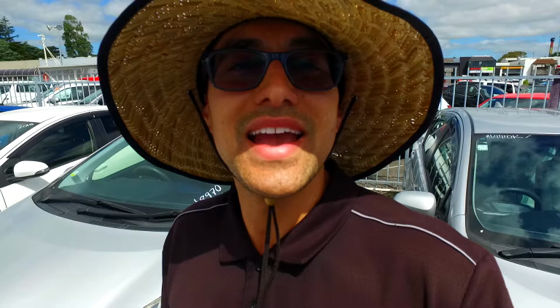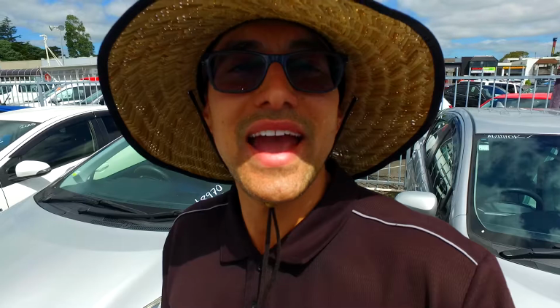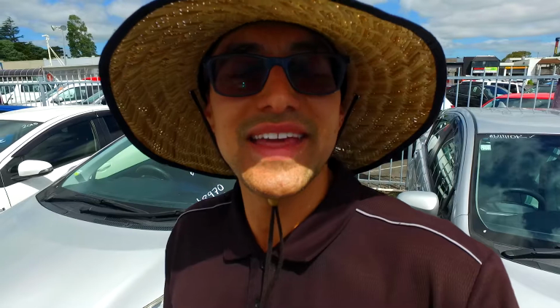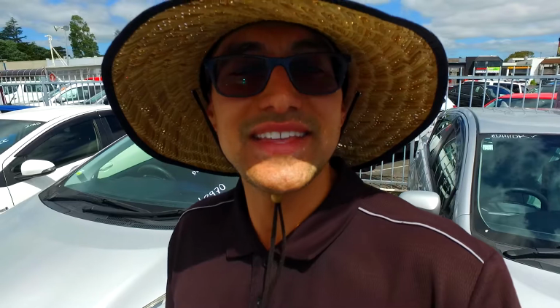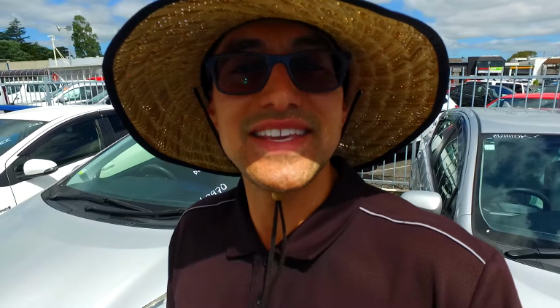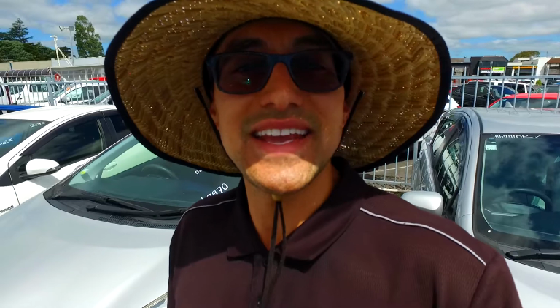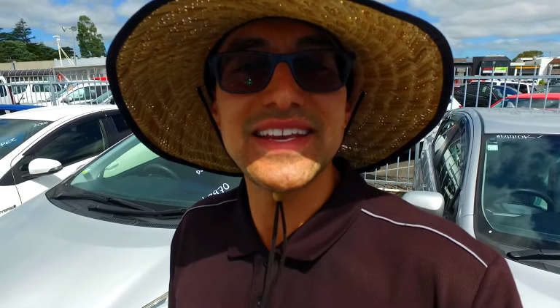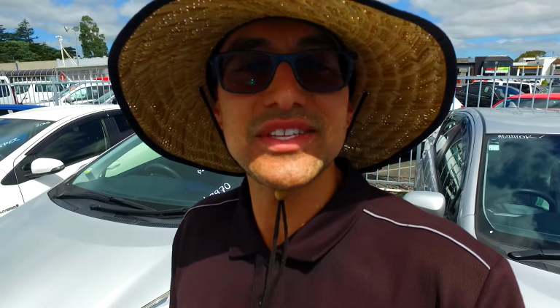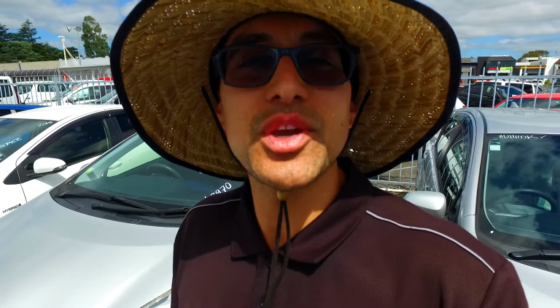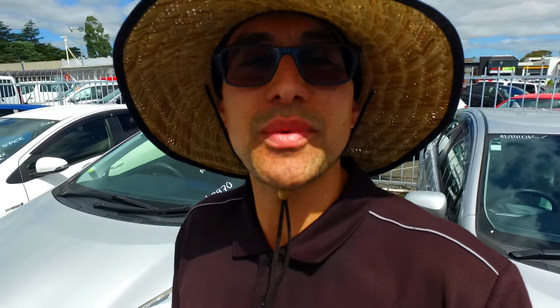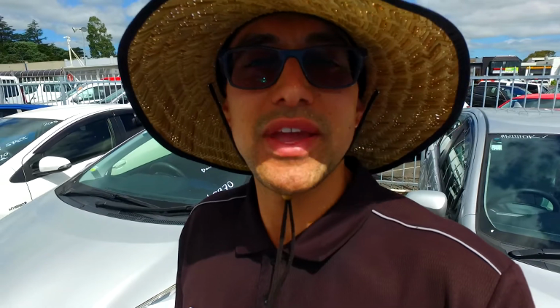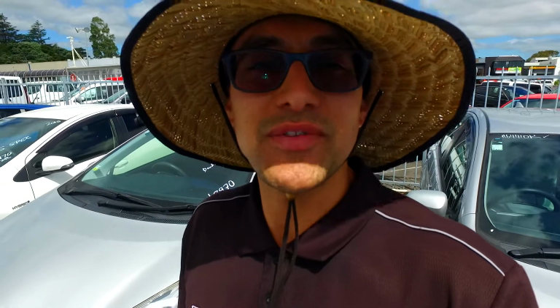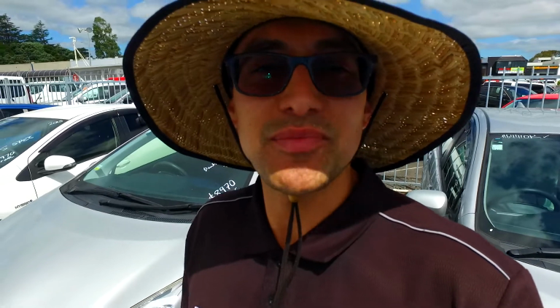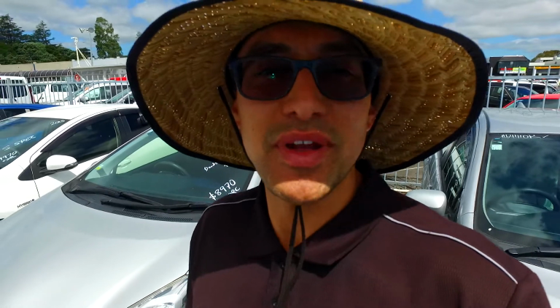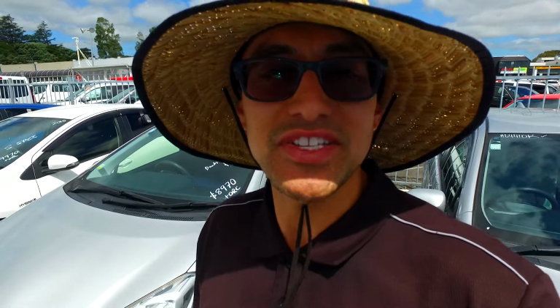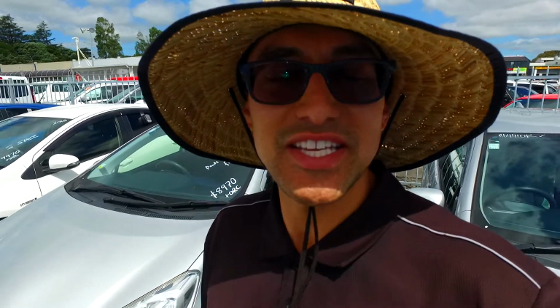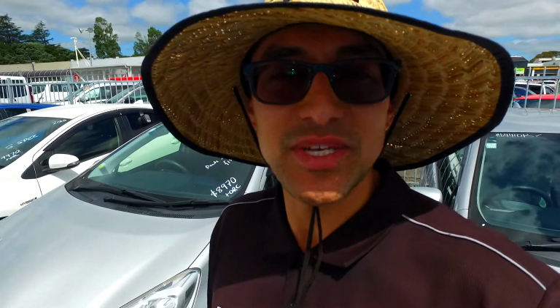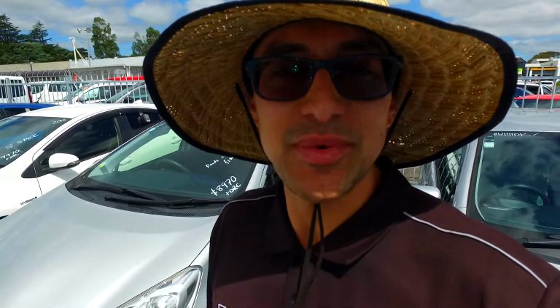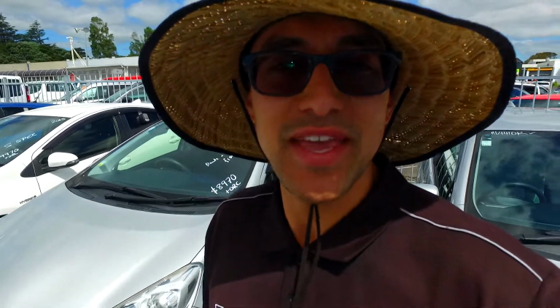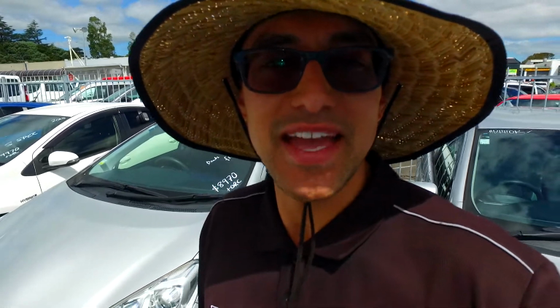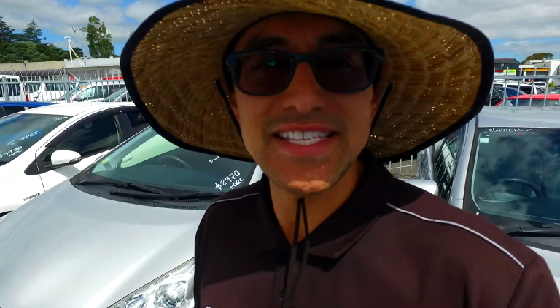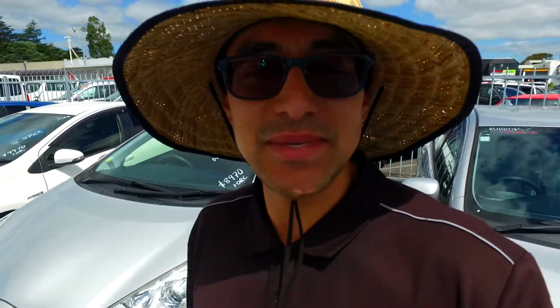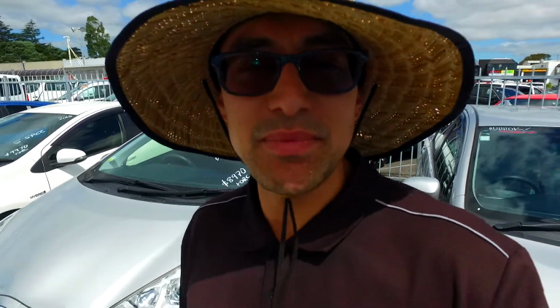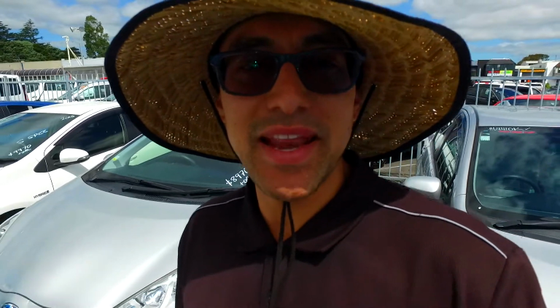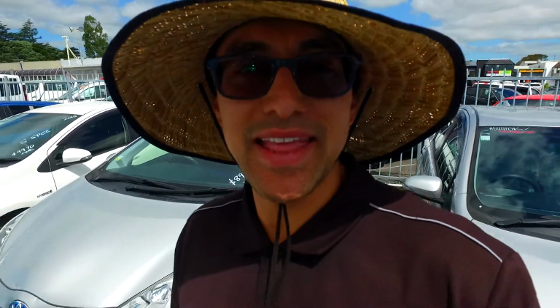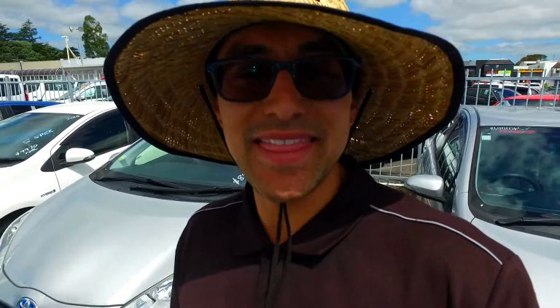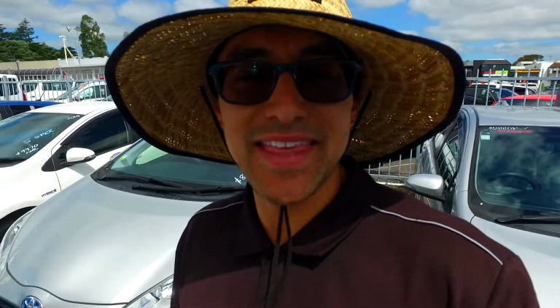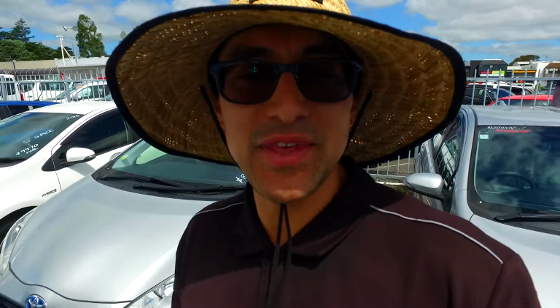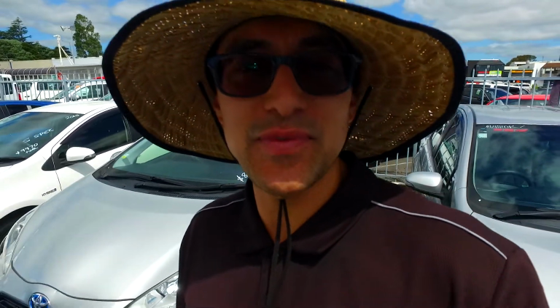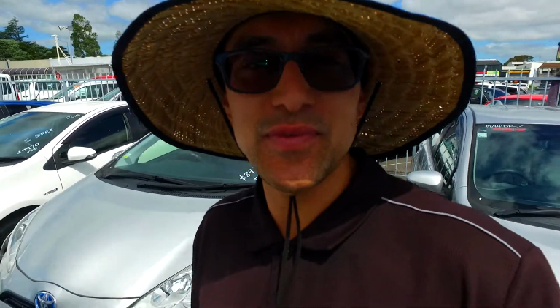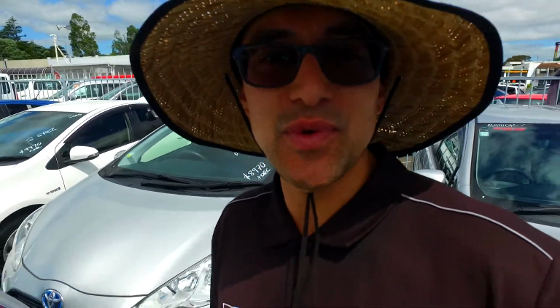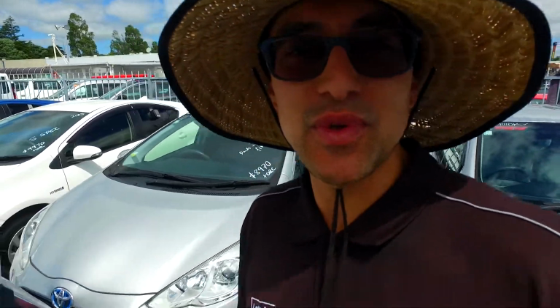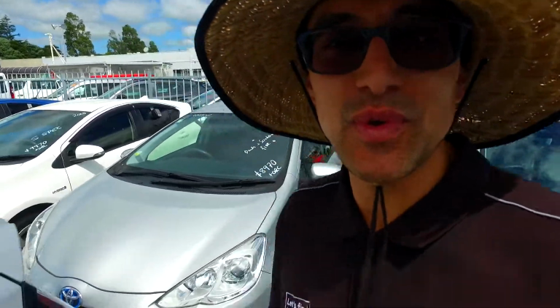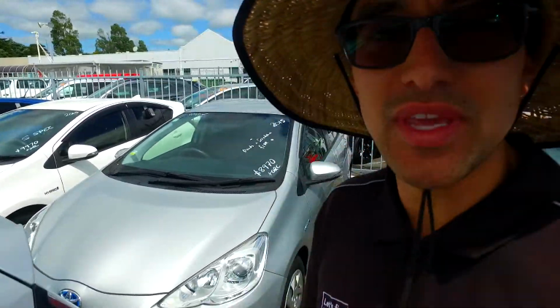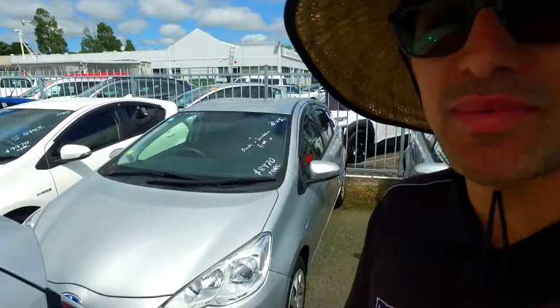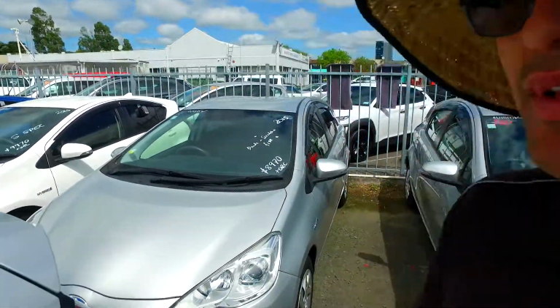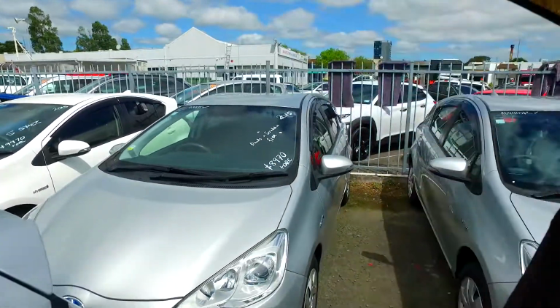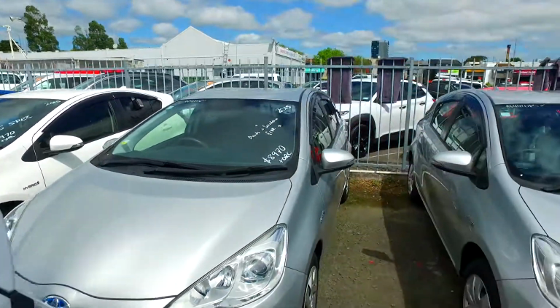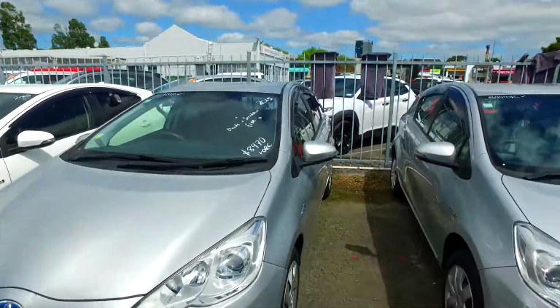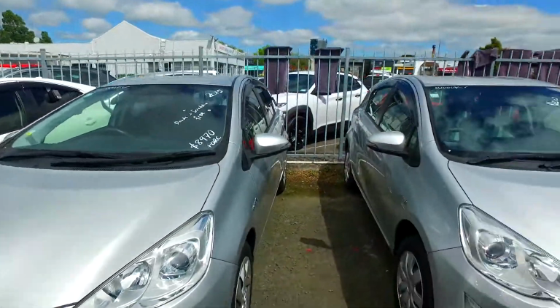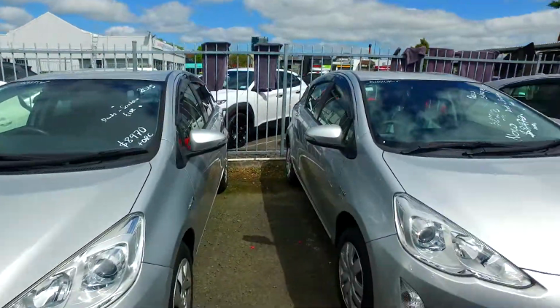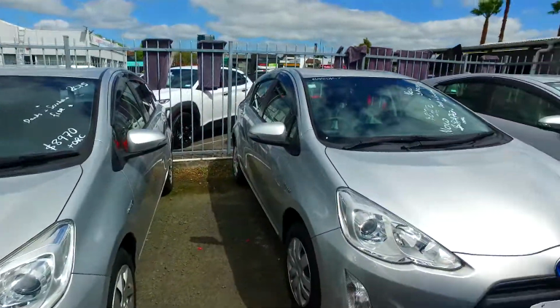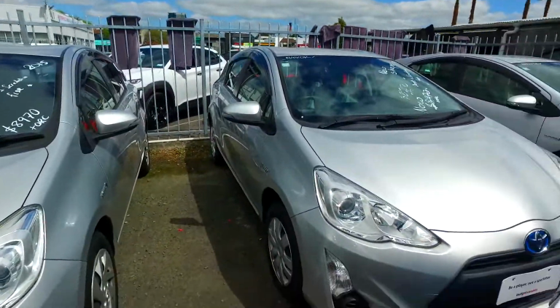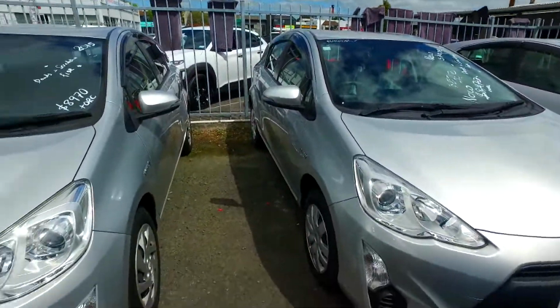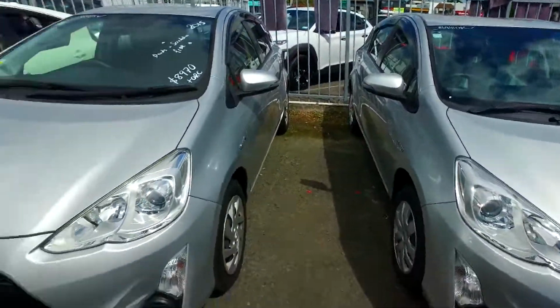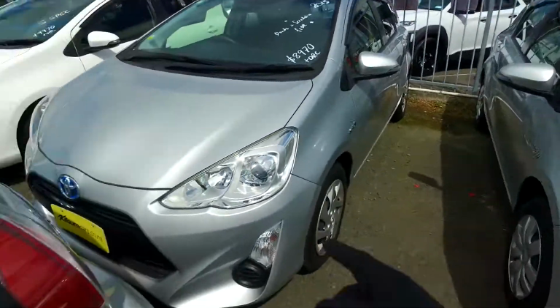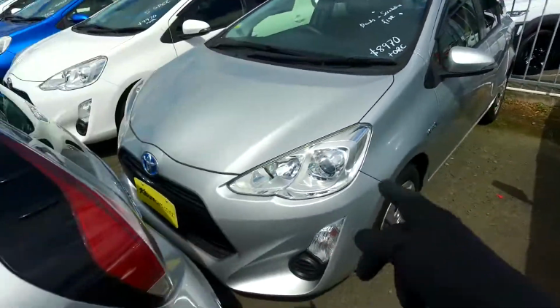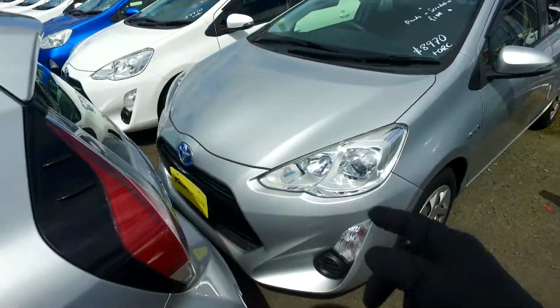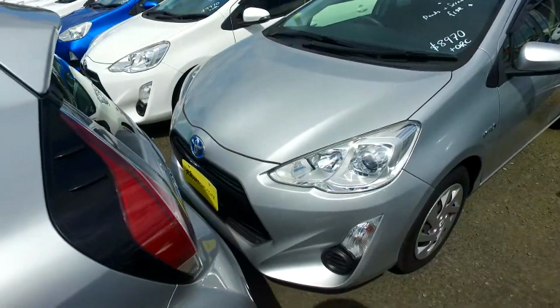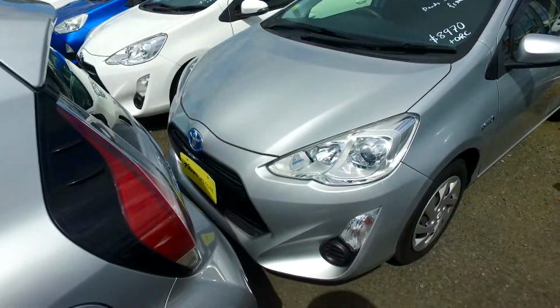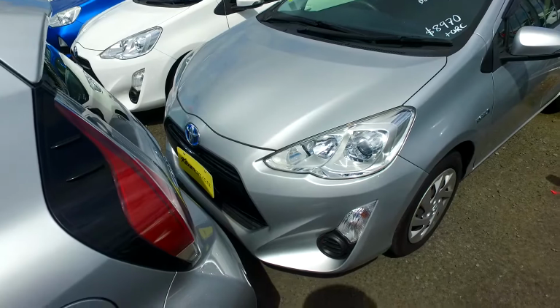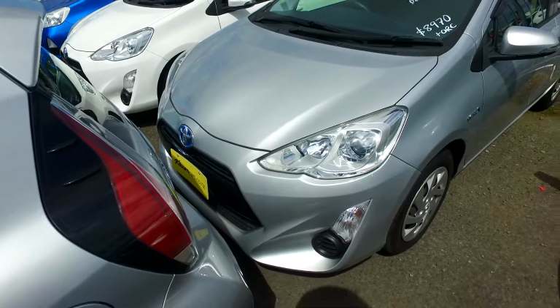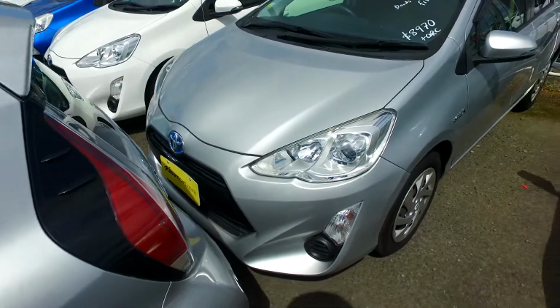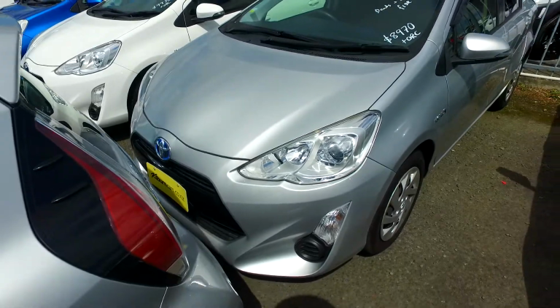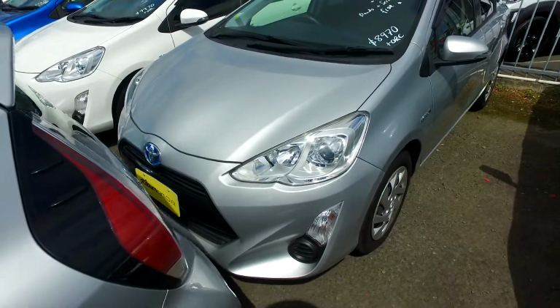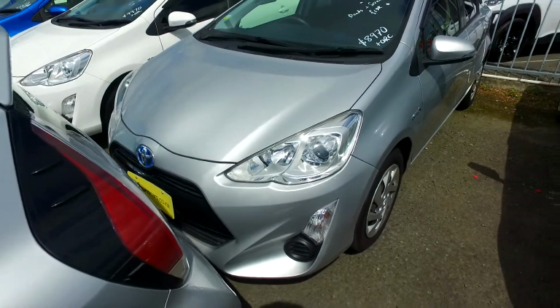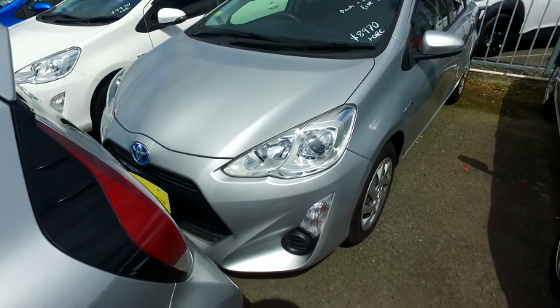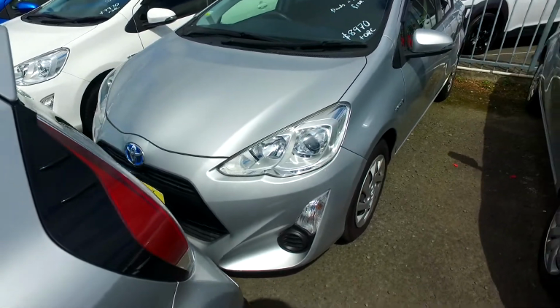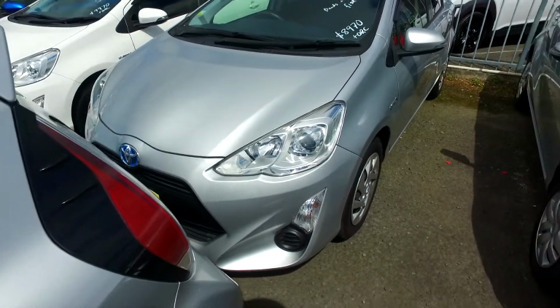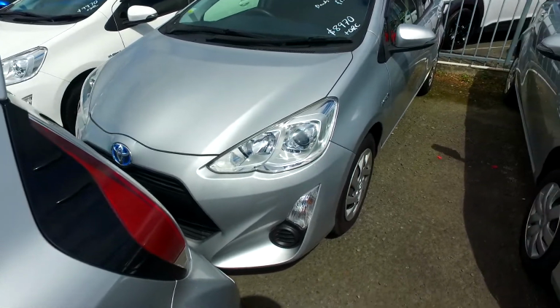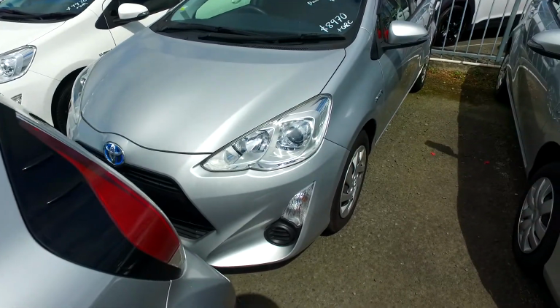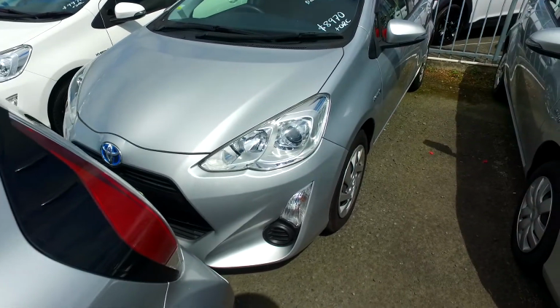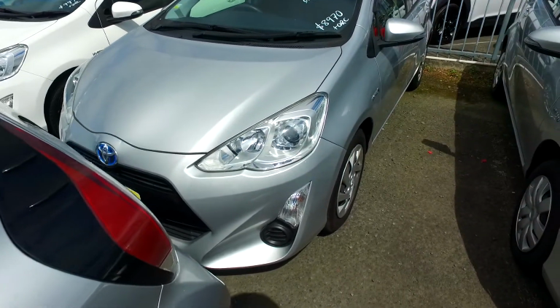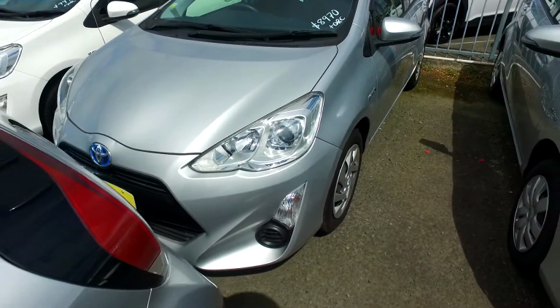Hey there Dana, Tommy here from Budget and Killman Cars in Manica. Thank you for your email inquiry in regards to our tour car you can see here.